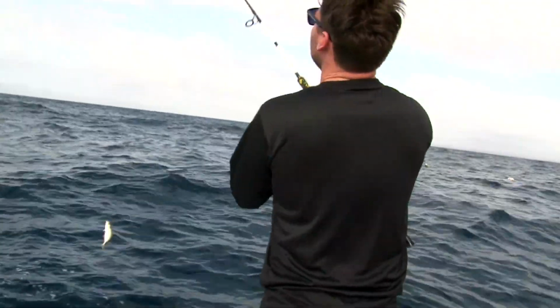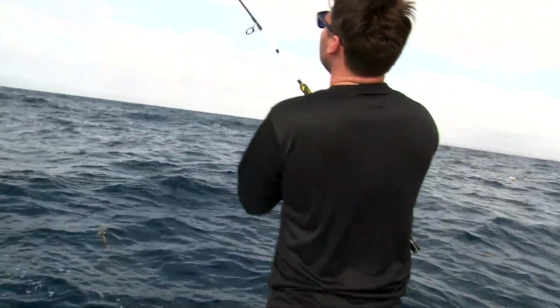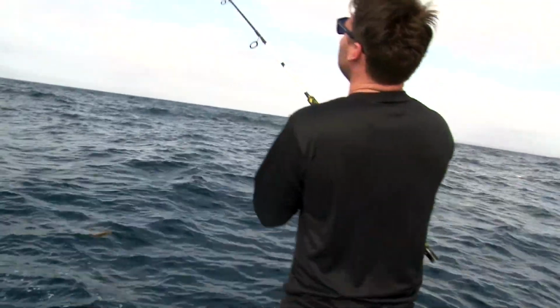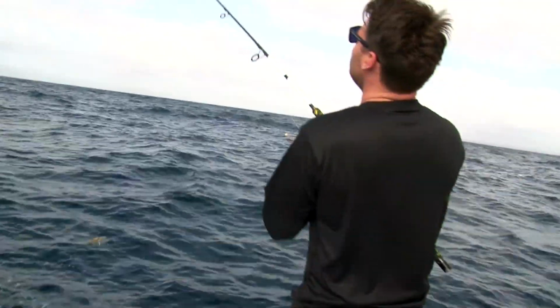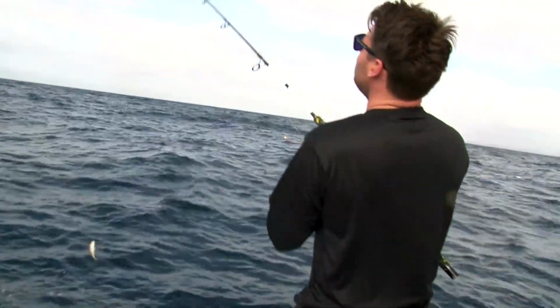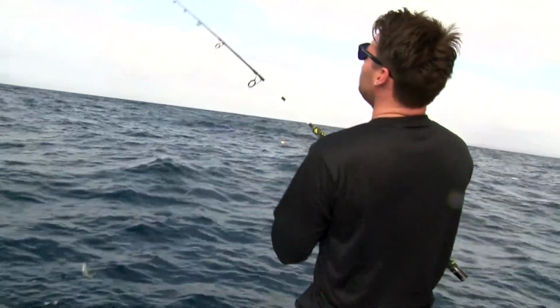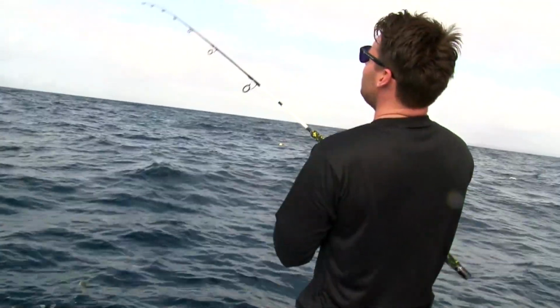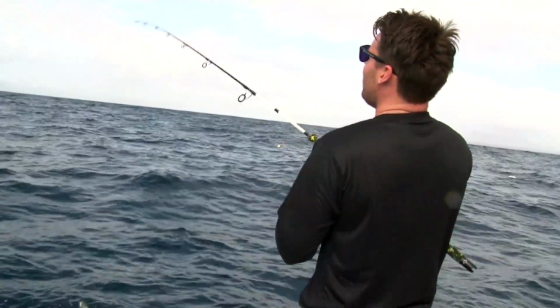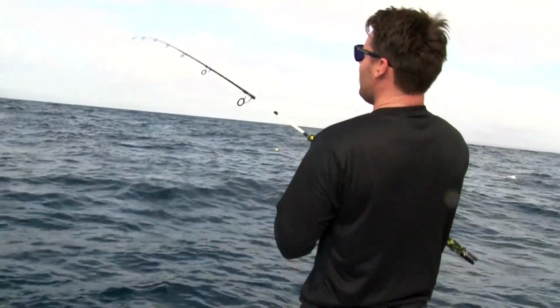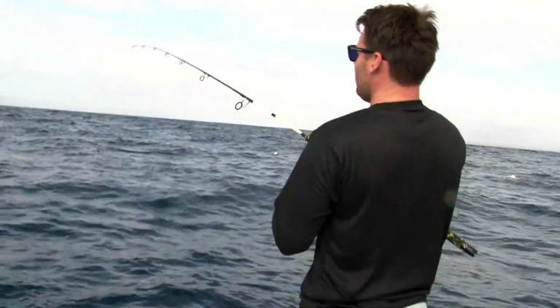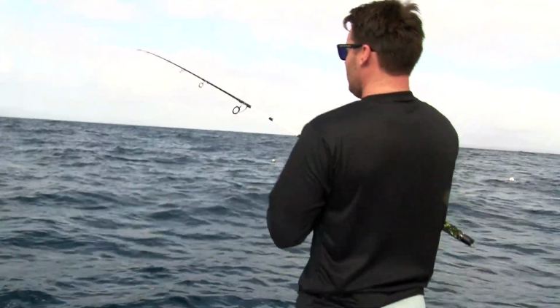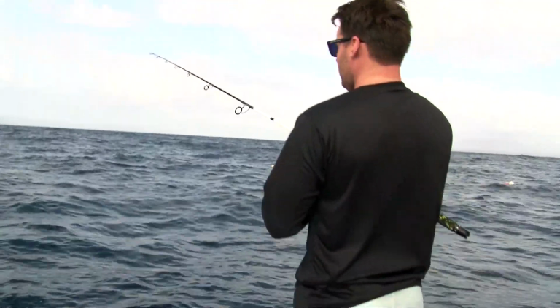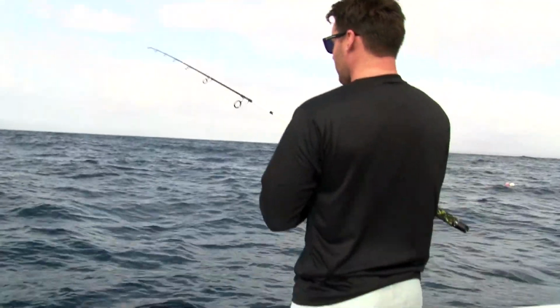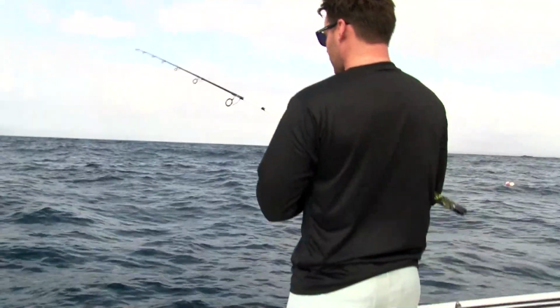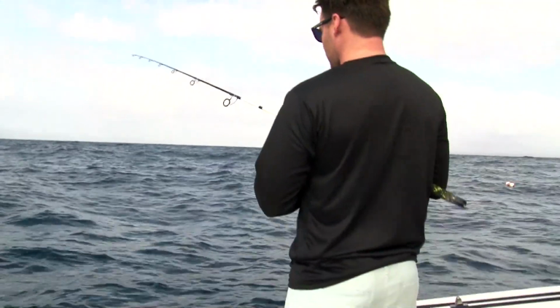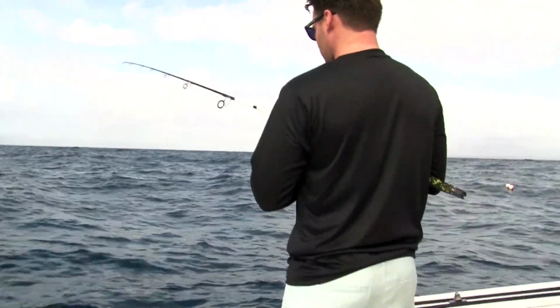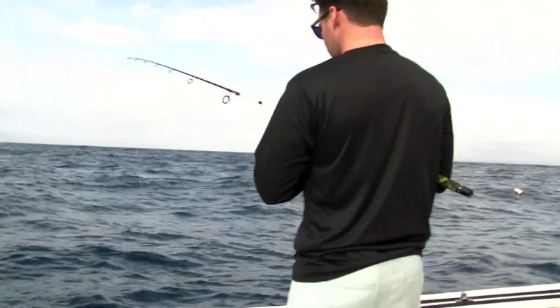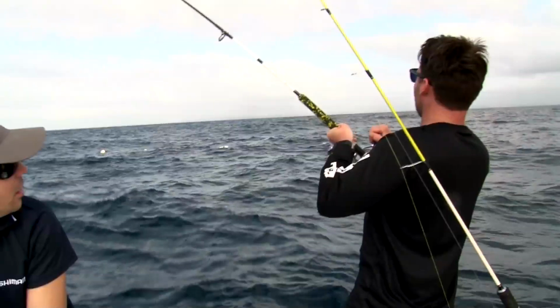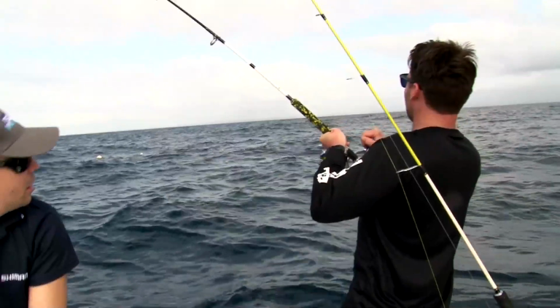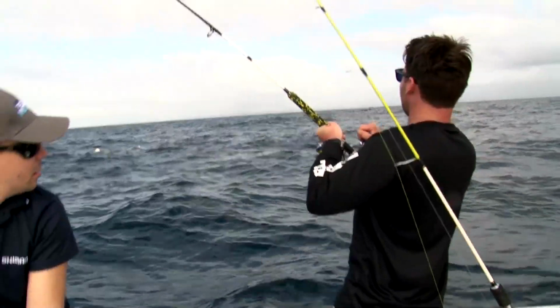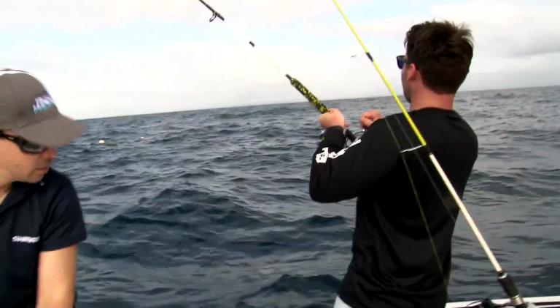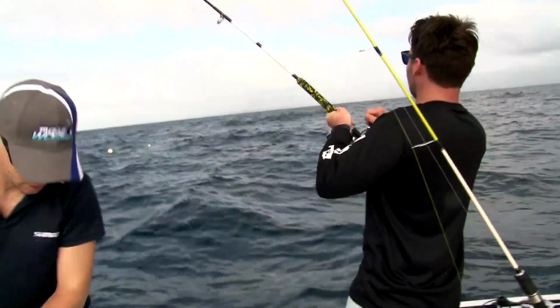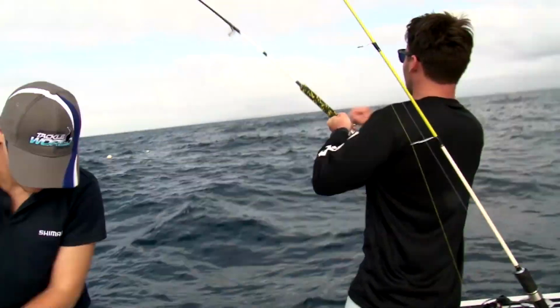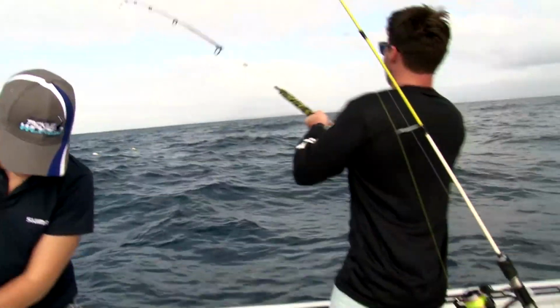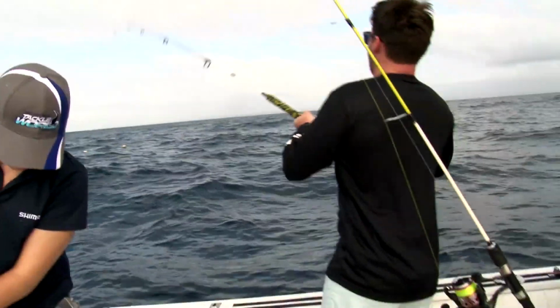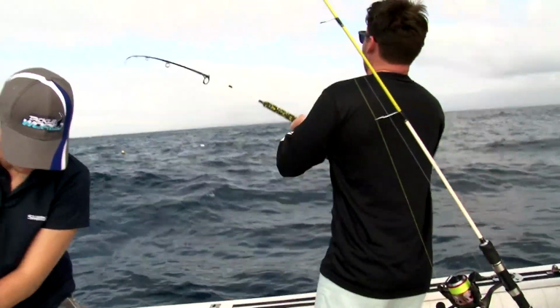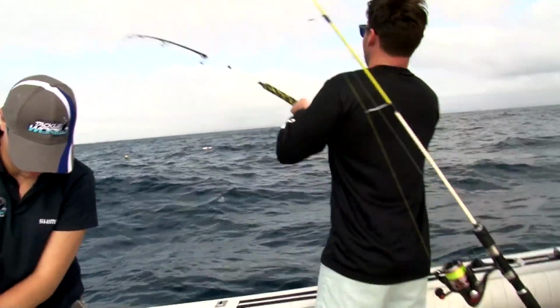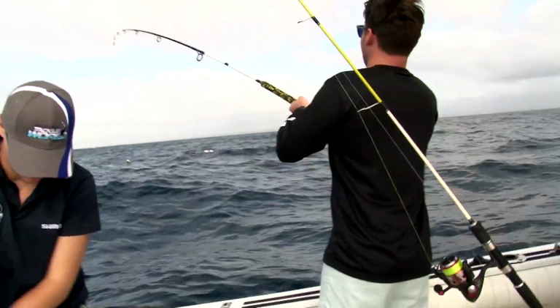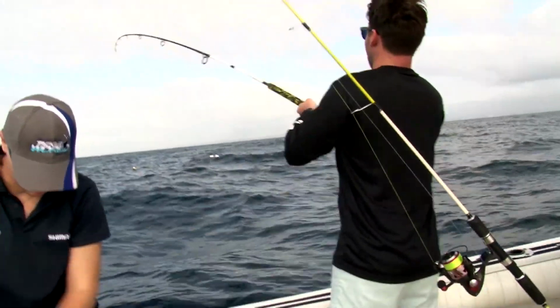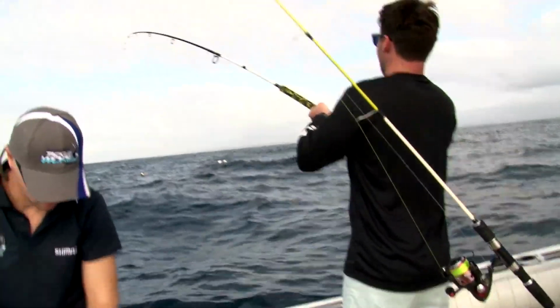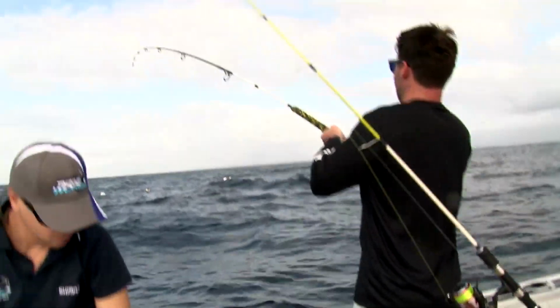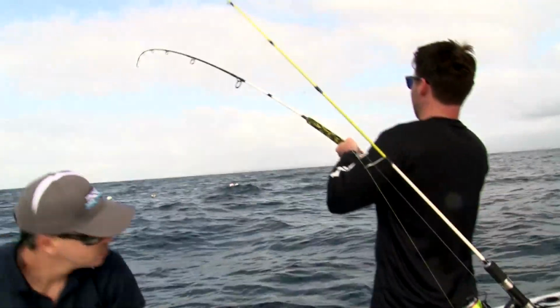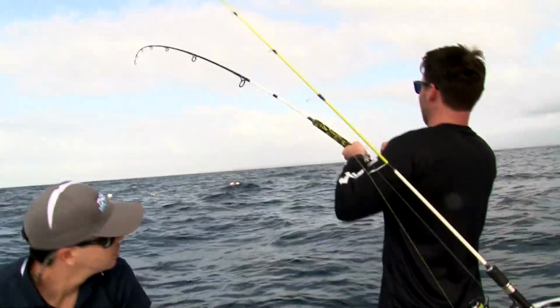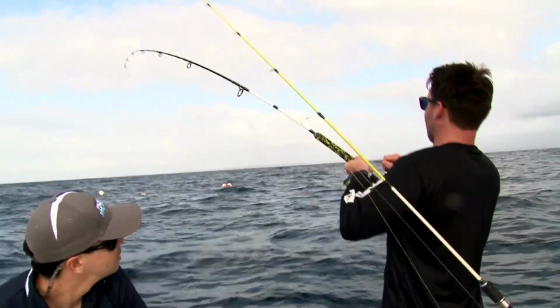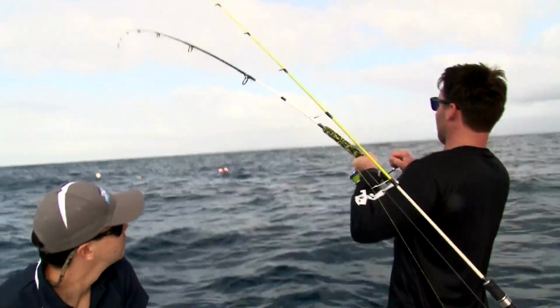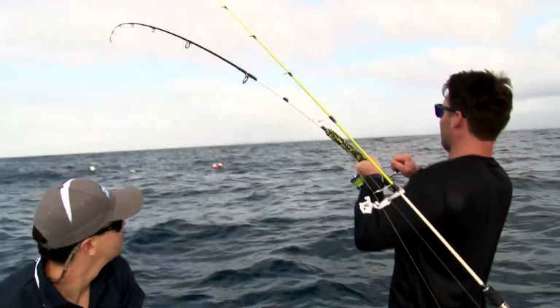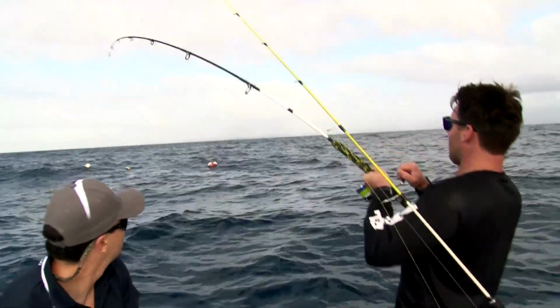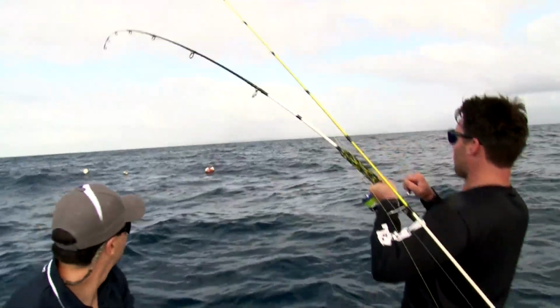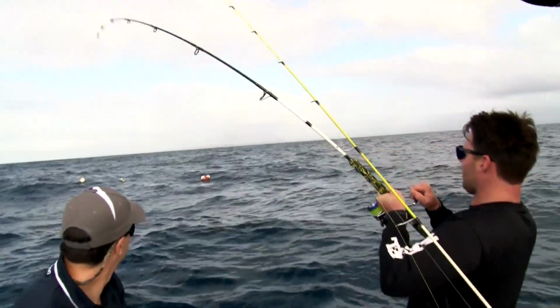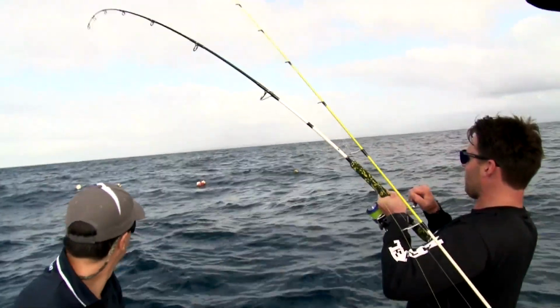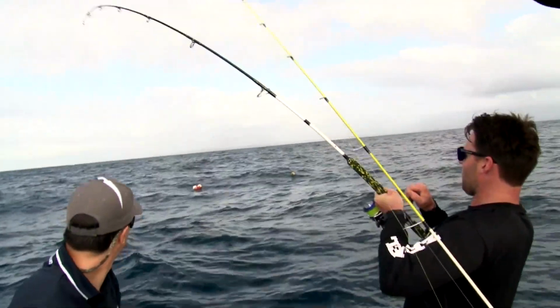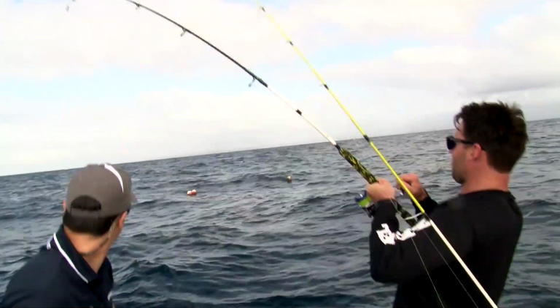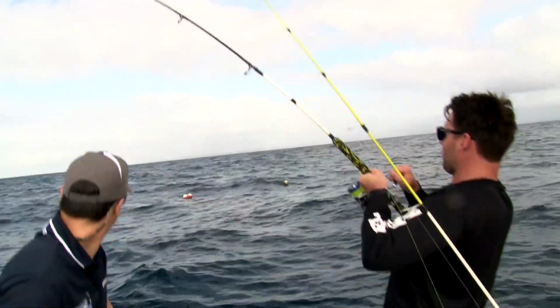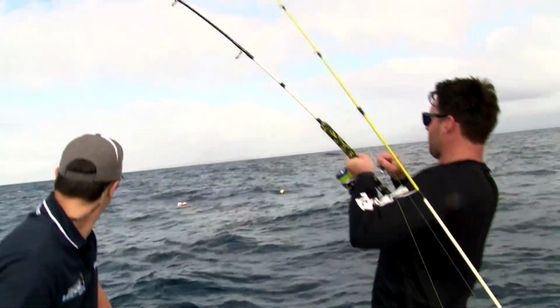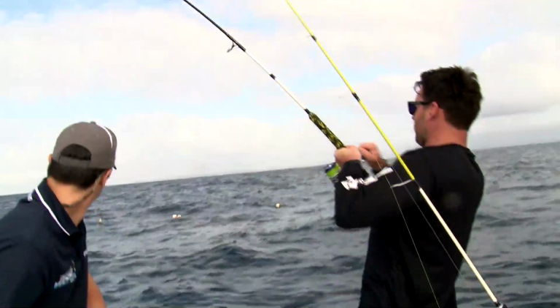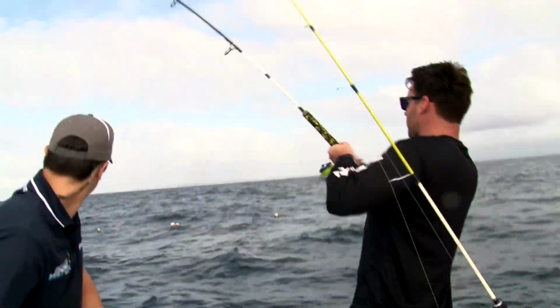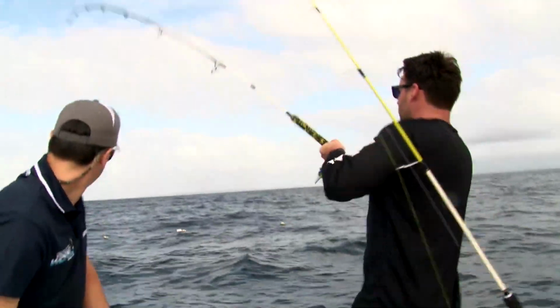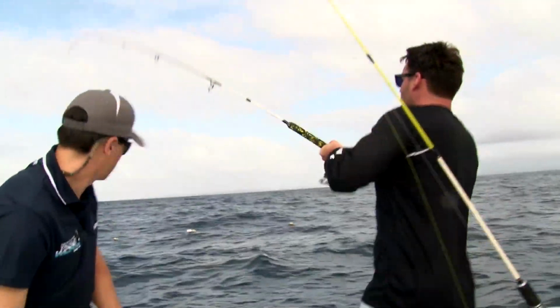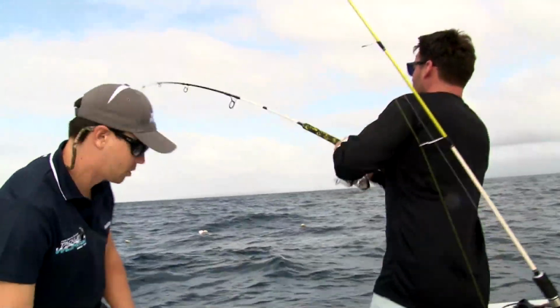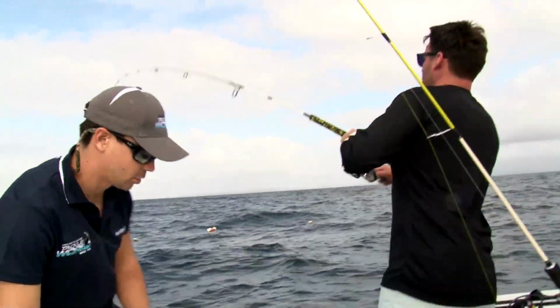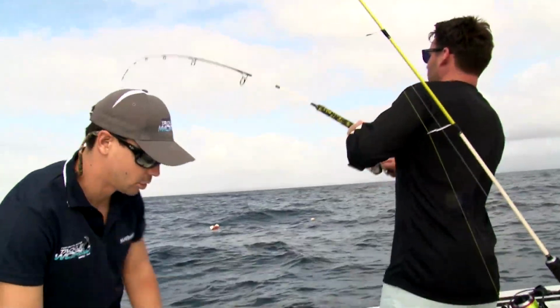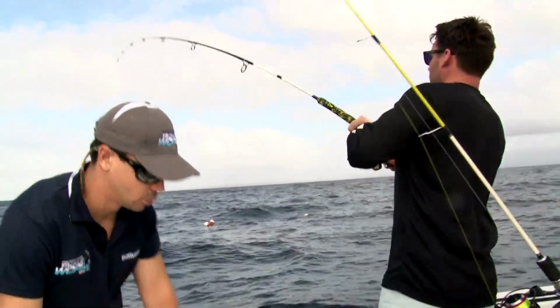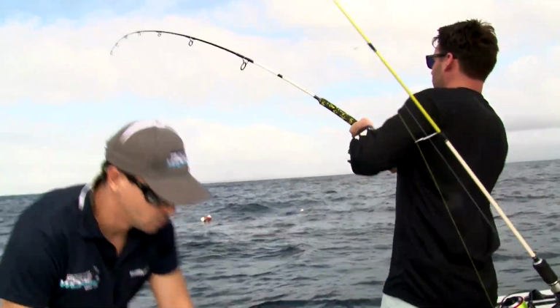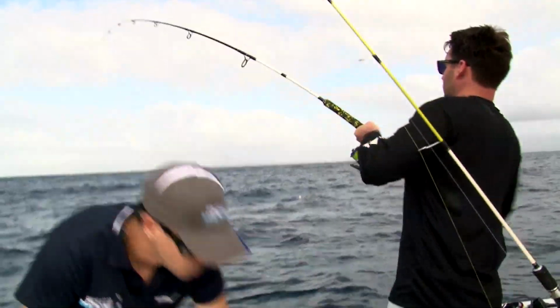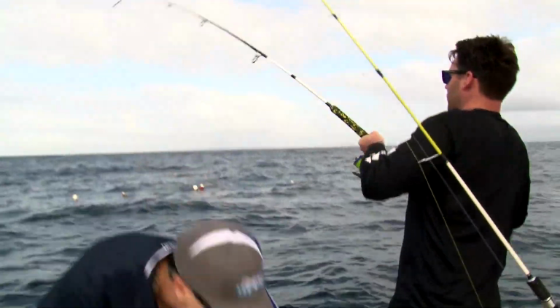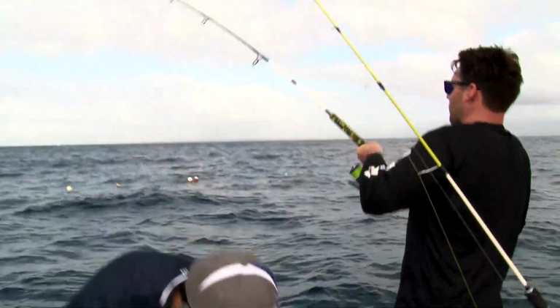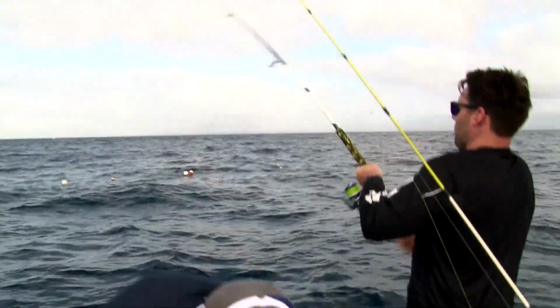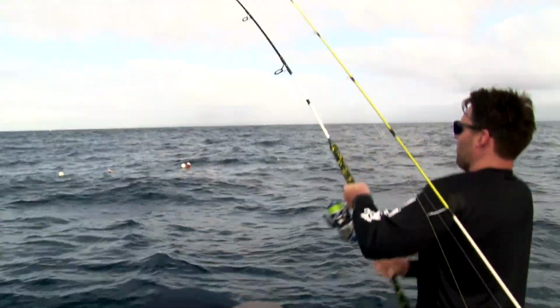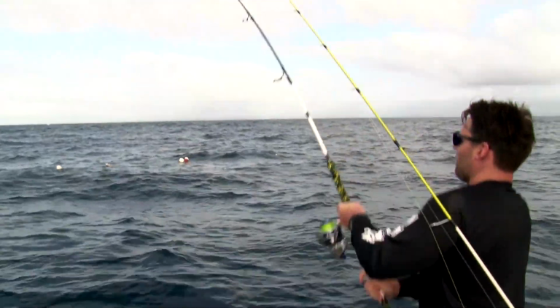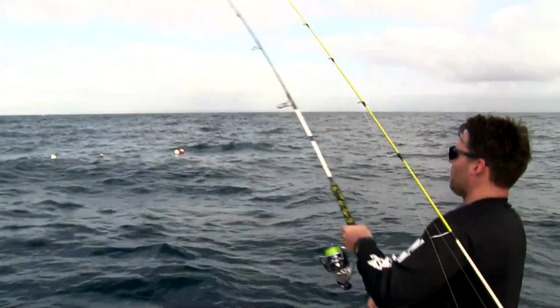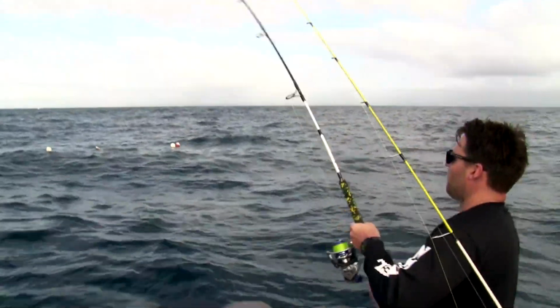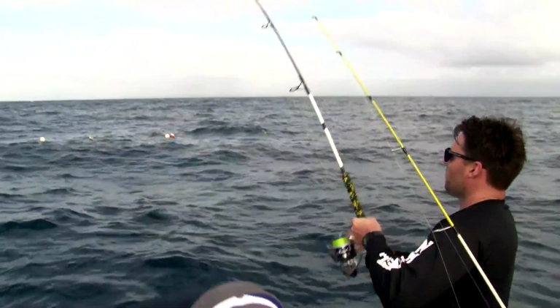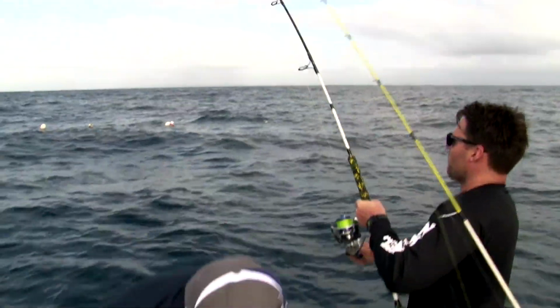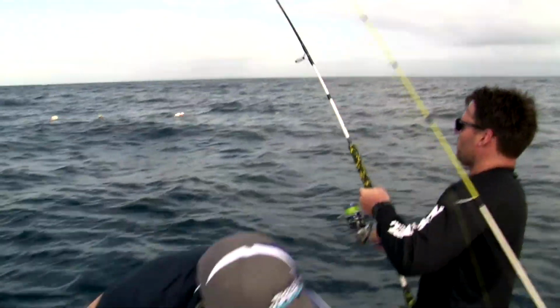No sinker. We hook a live bait and simply get it as close to the markers as you can and let it free swim down.